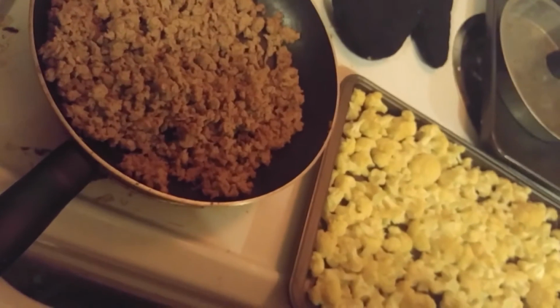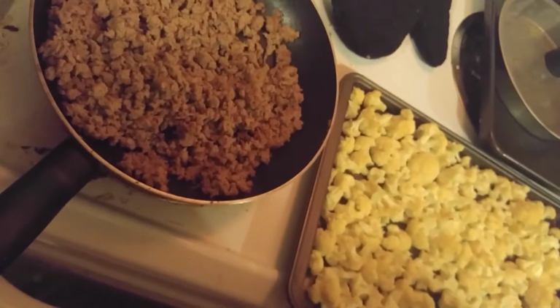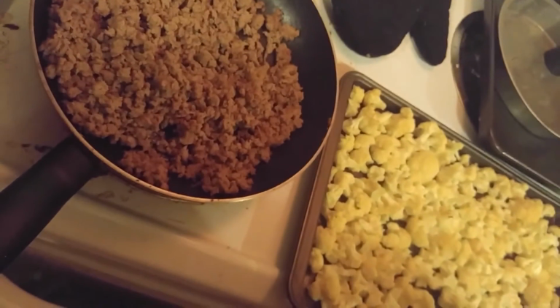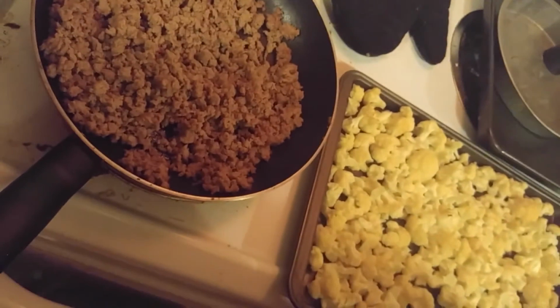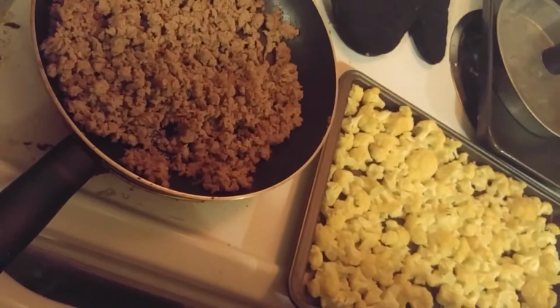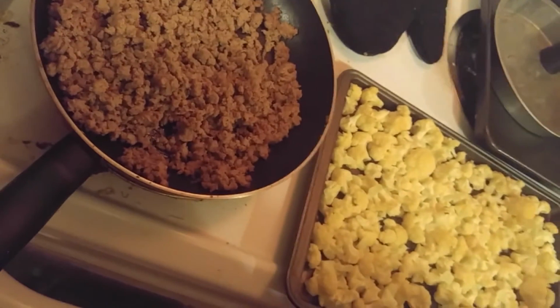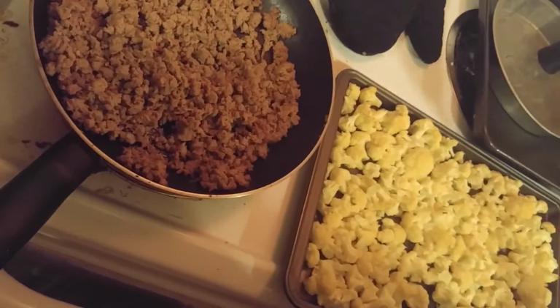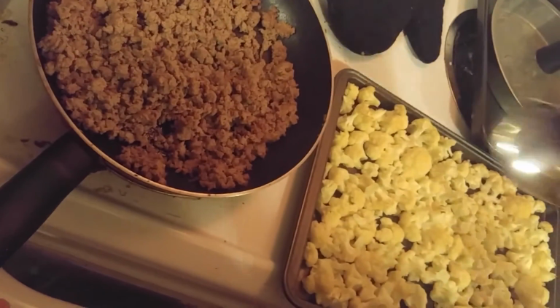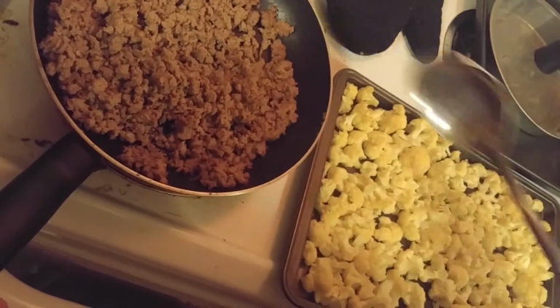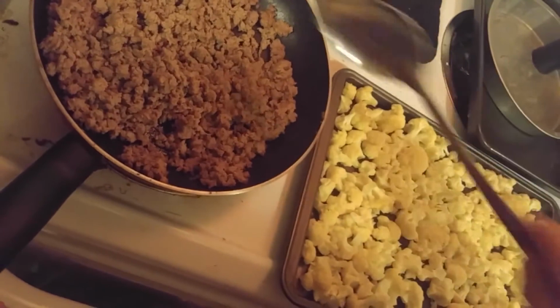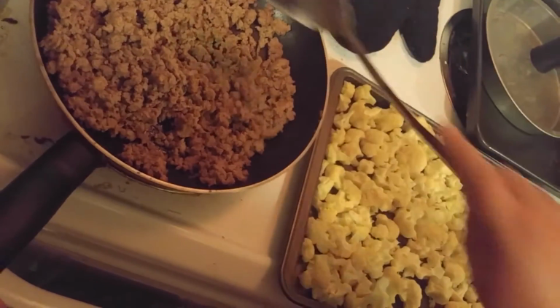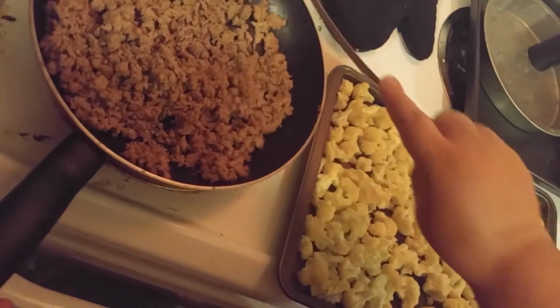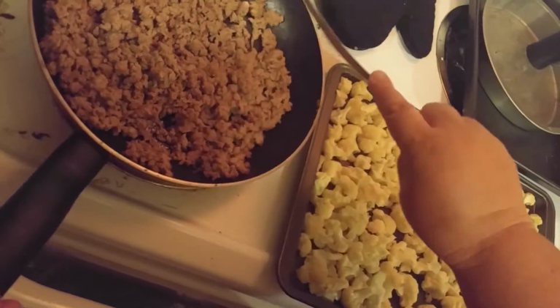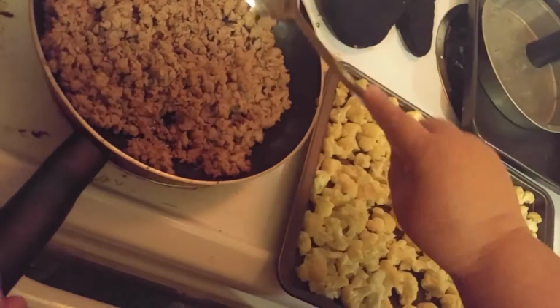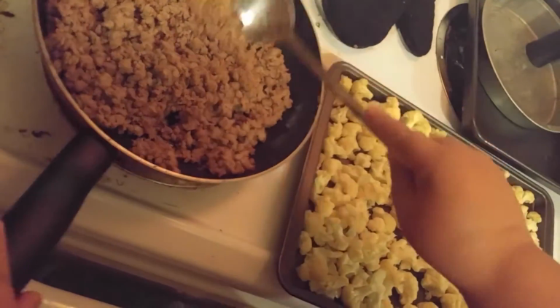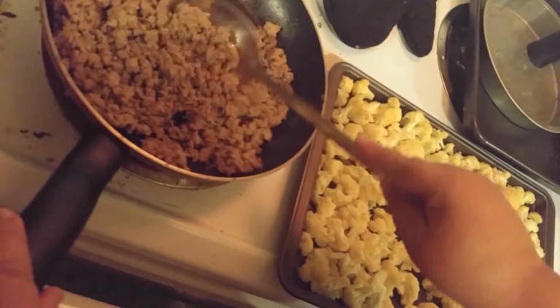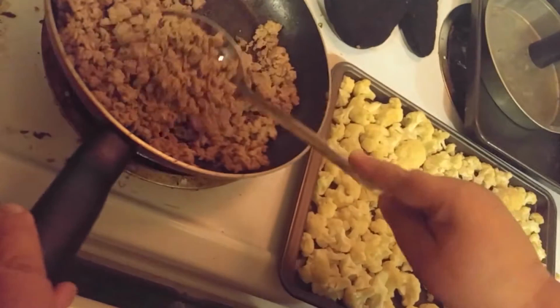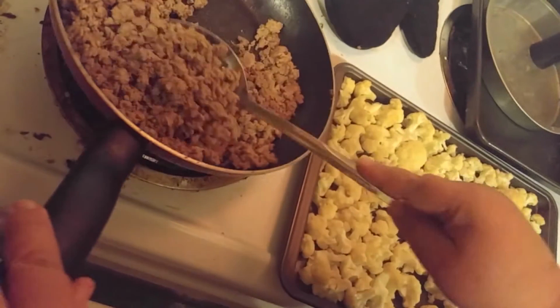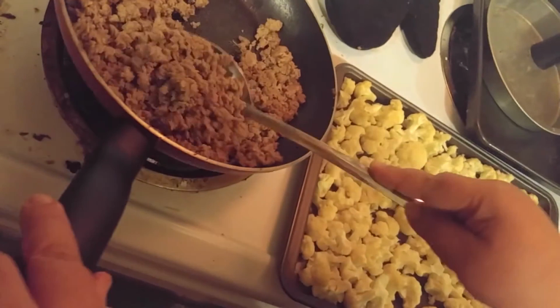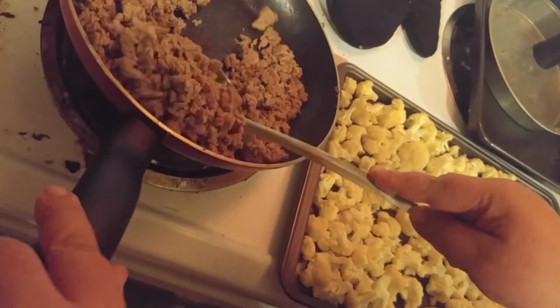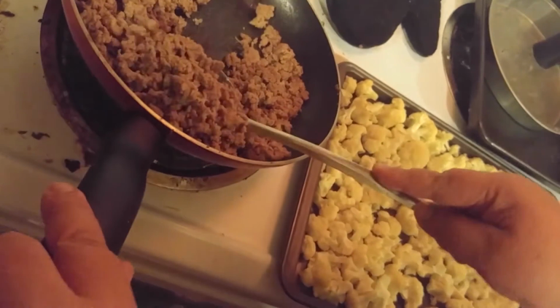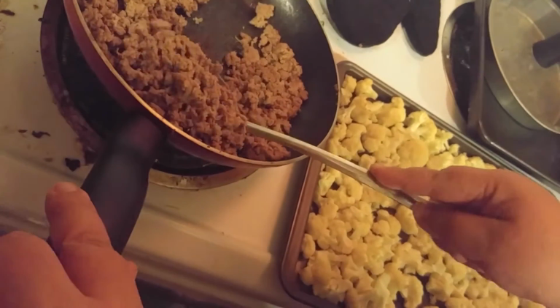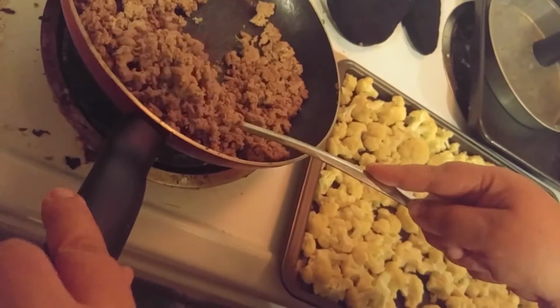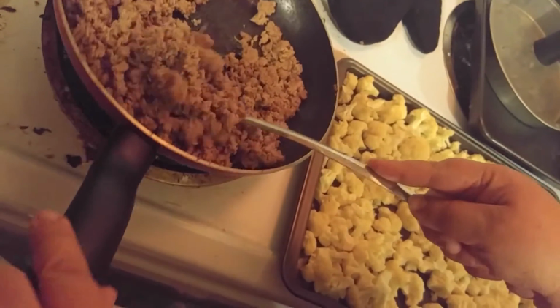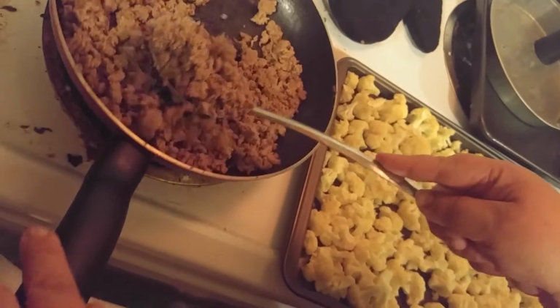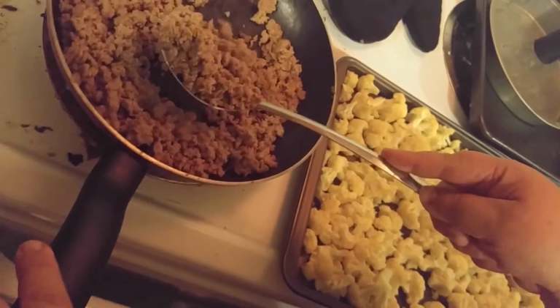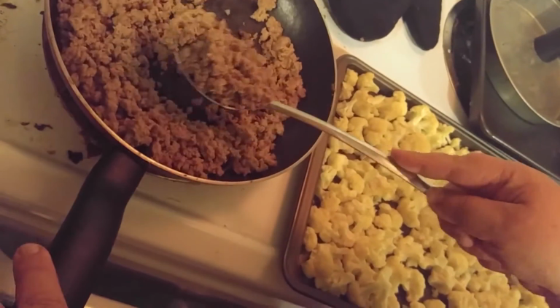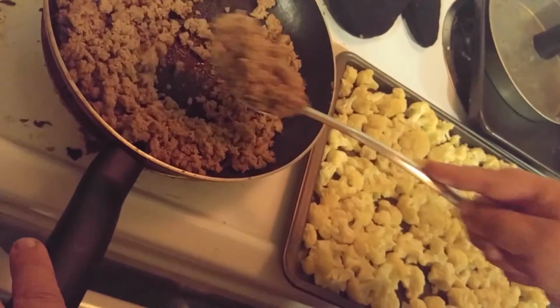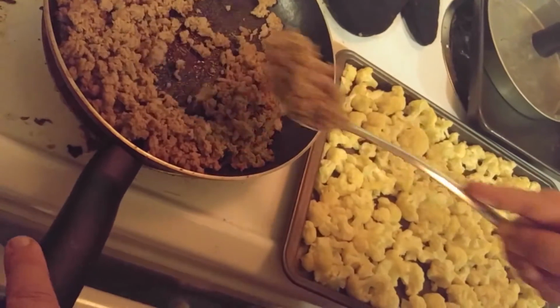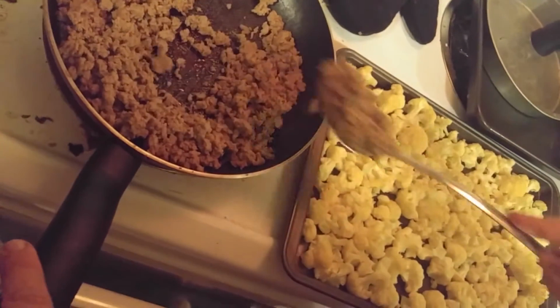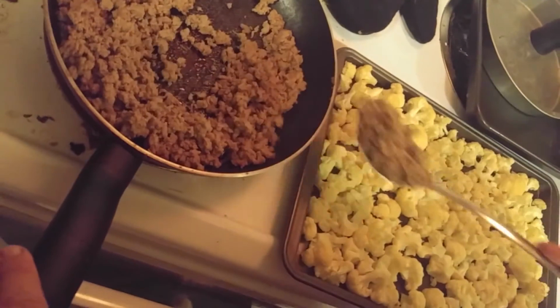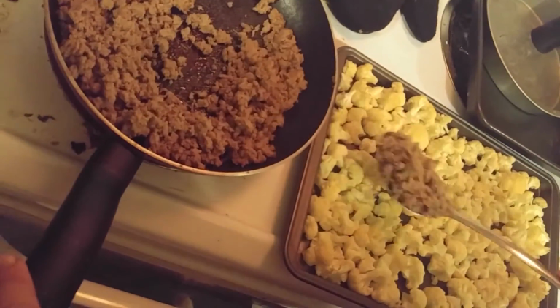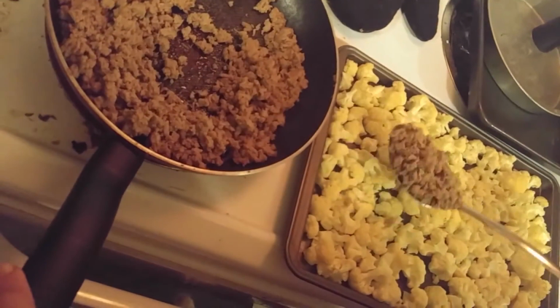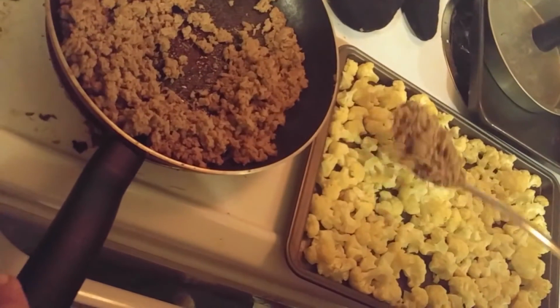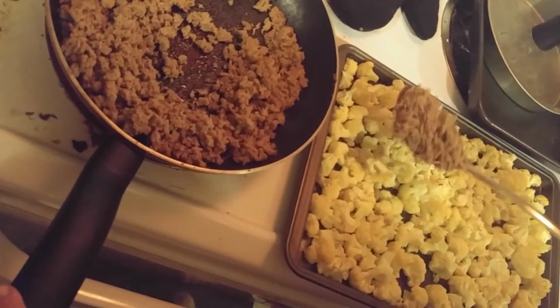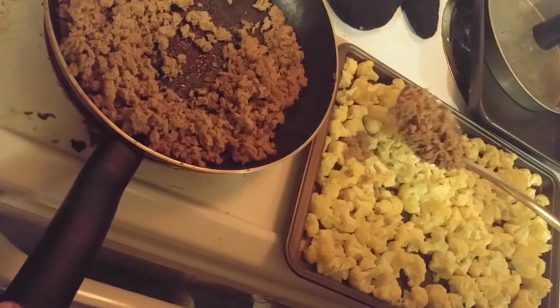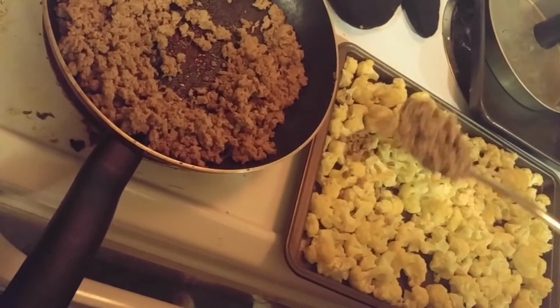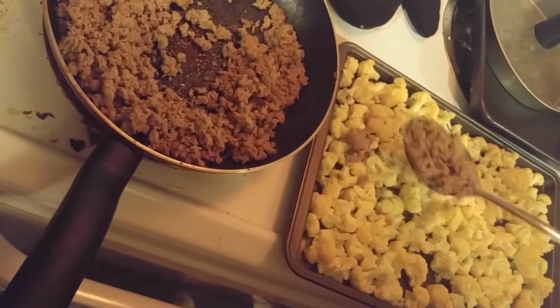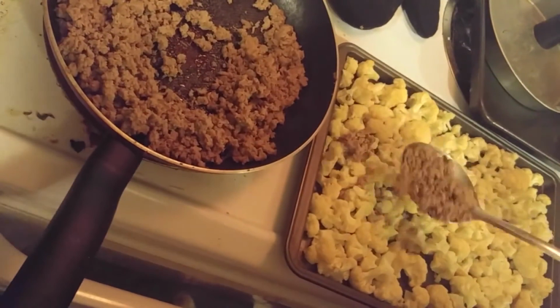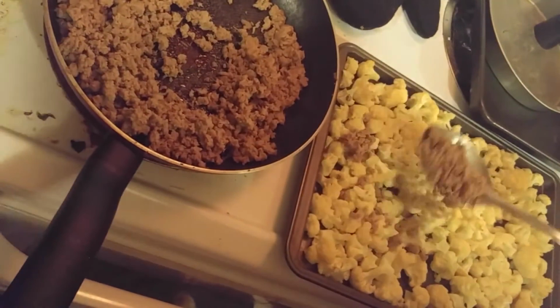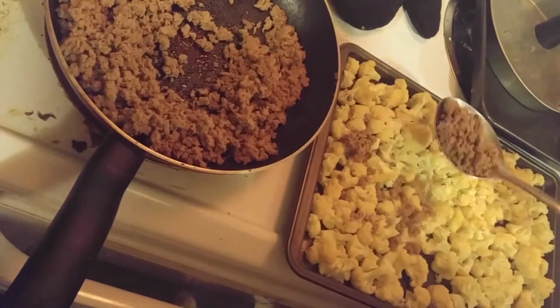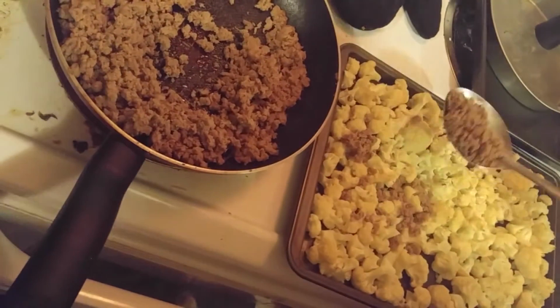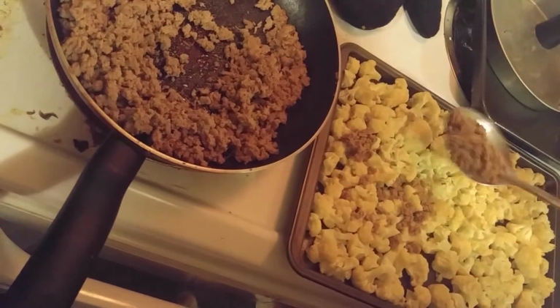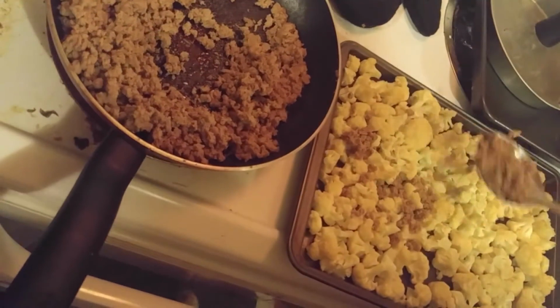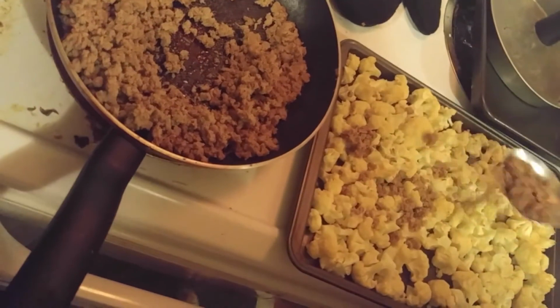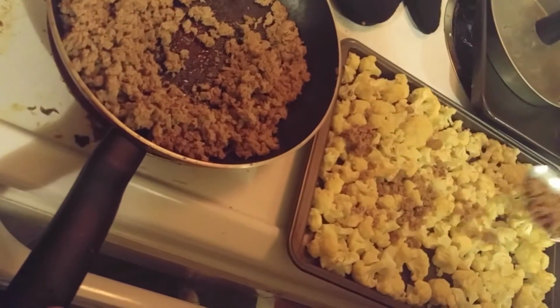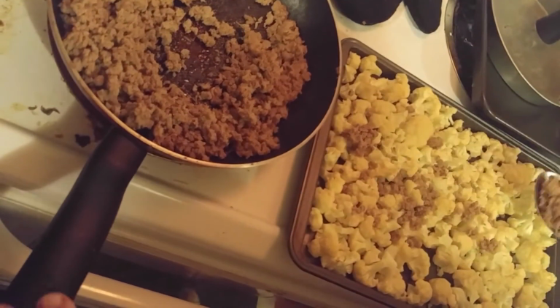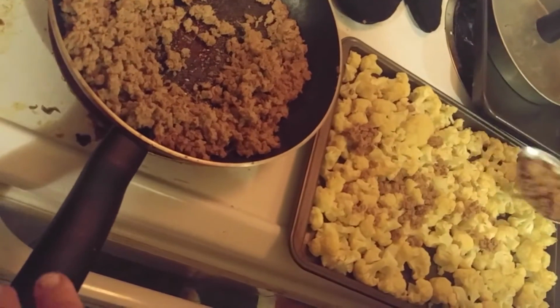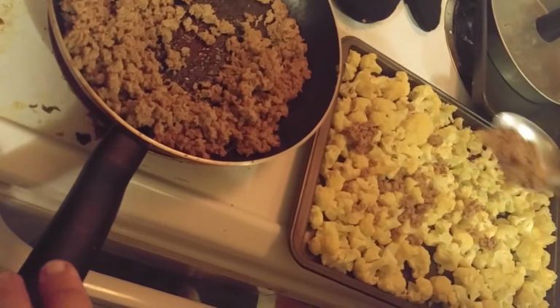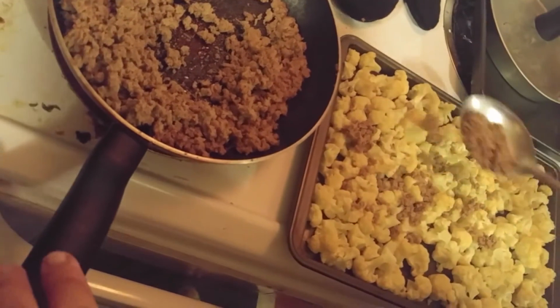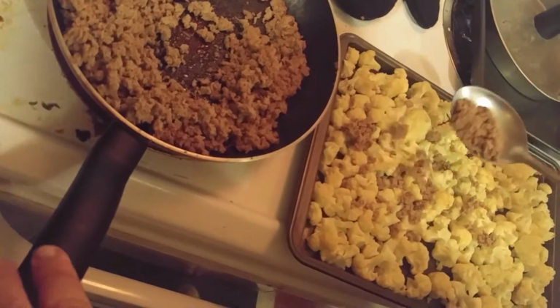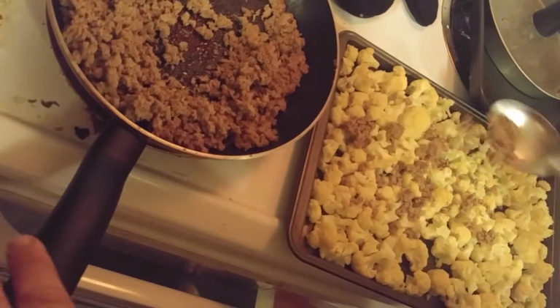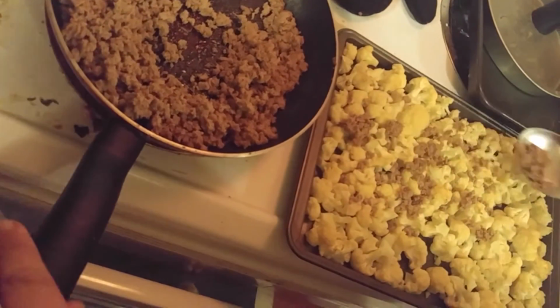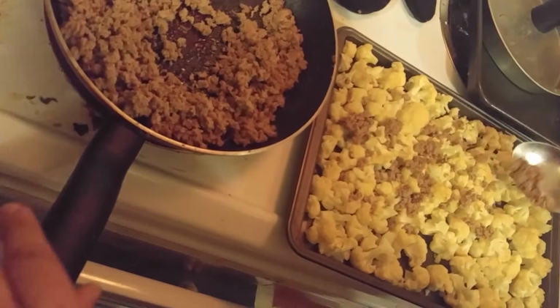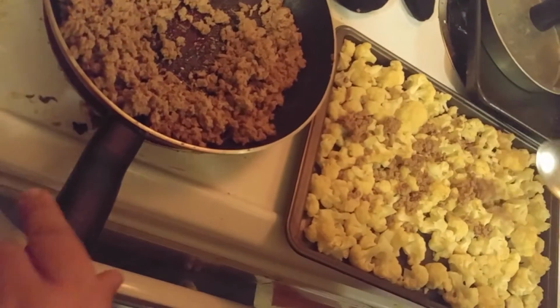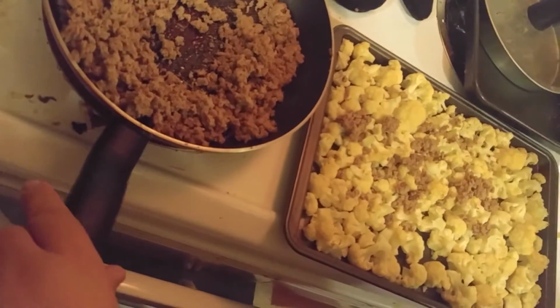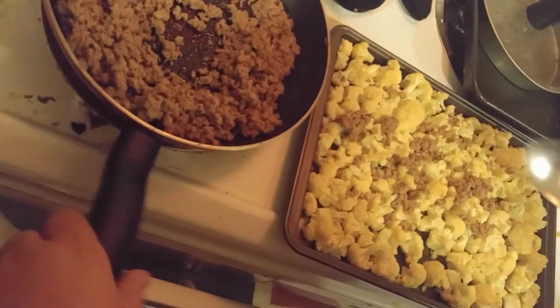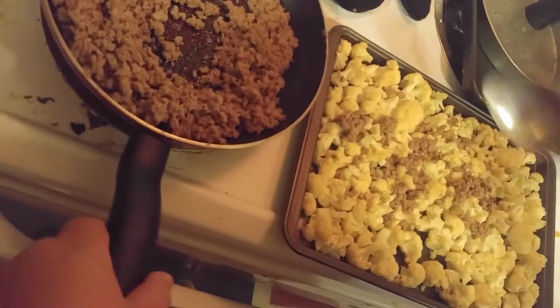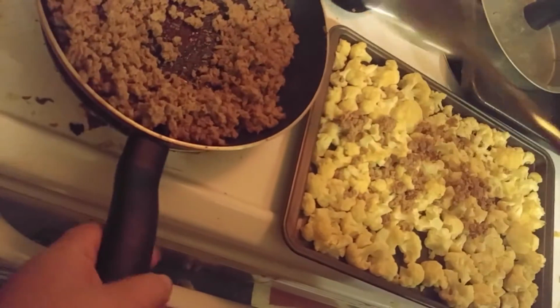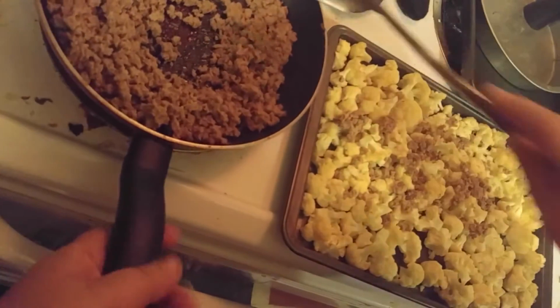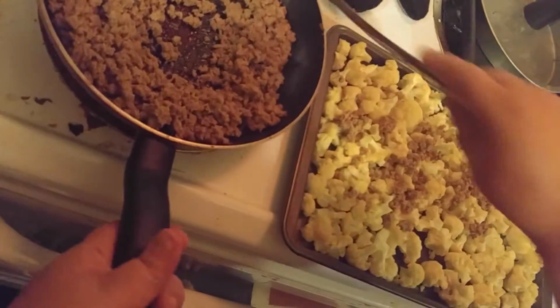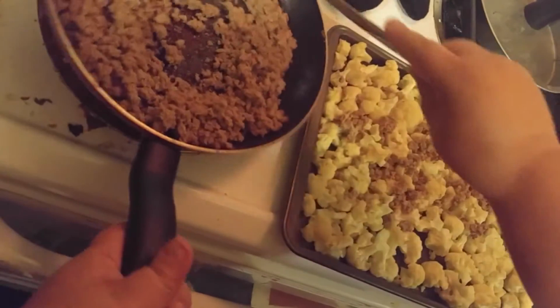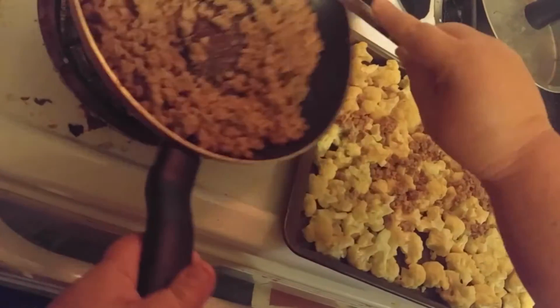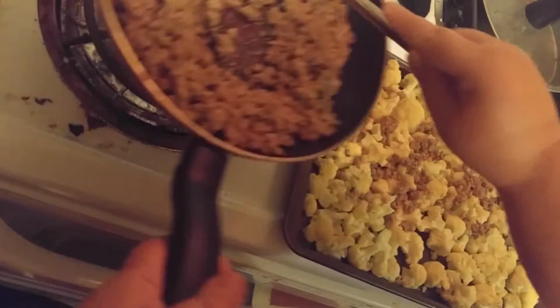Now it's time to make your nachos. First, we're going to sprinkle your turkey all over those wonderful cauliflower pieces.